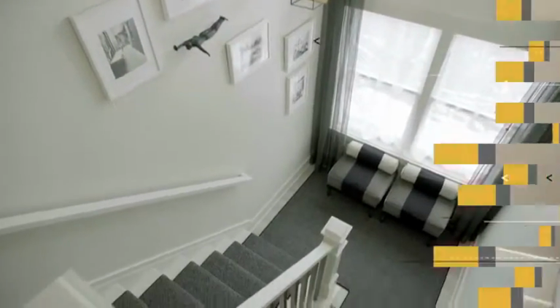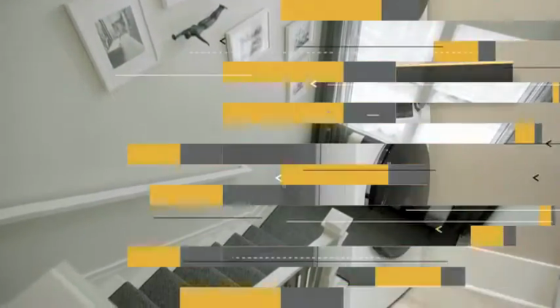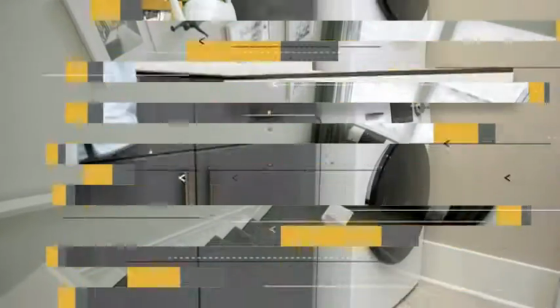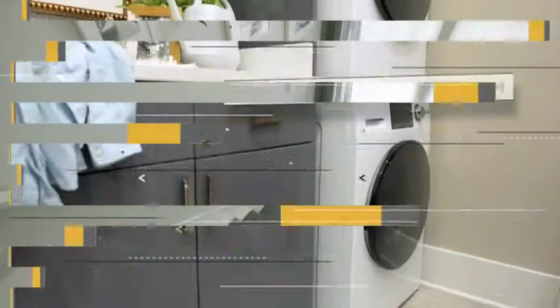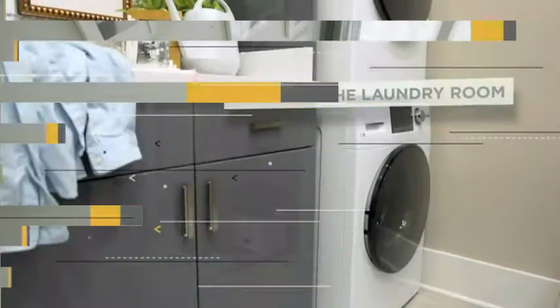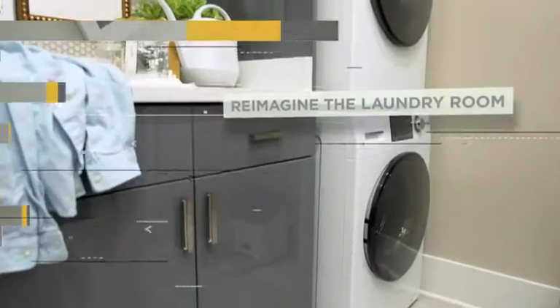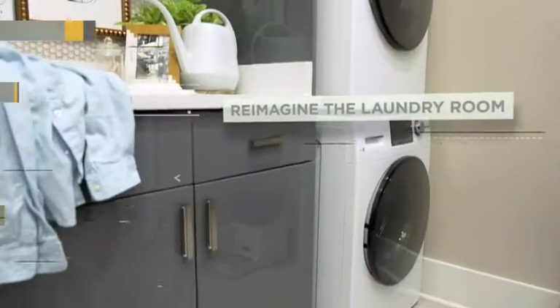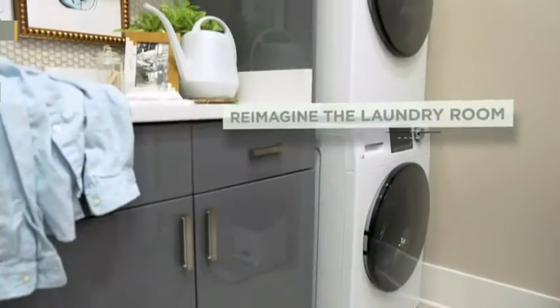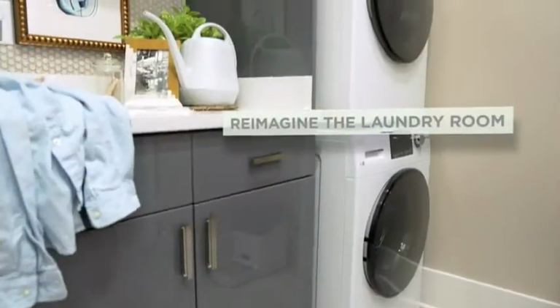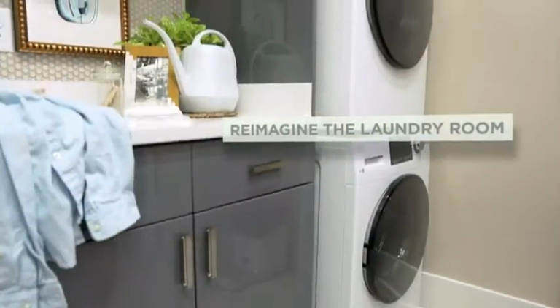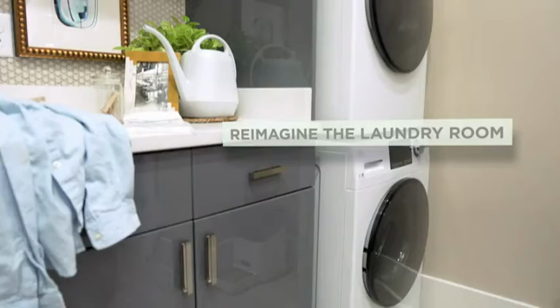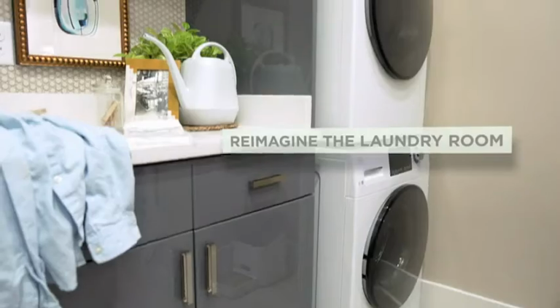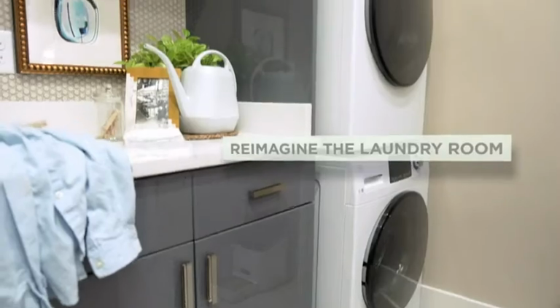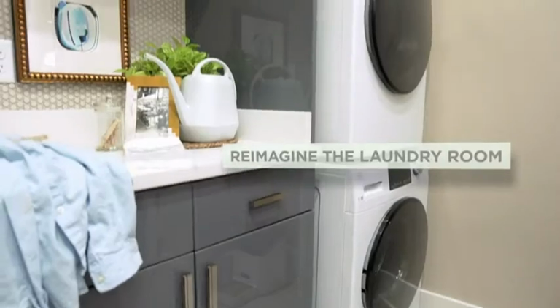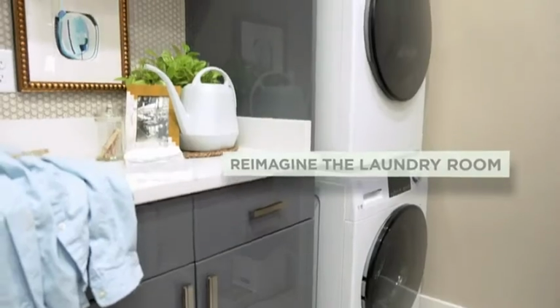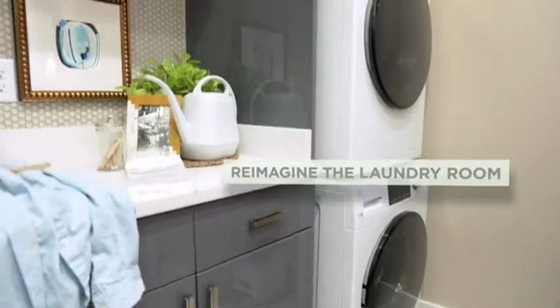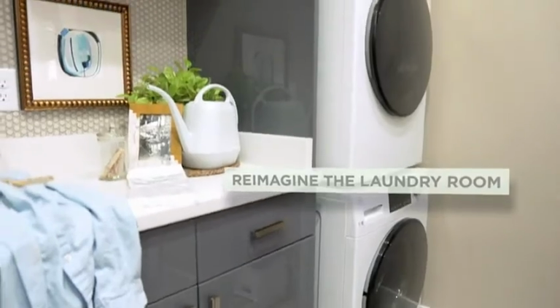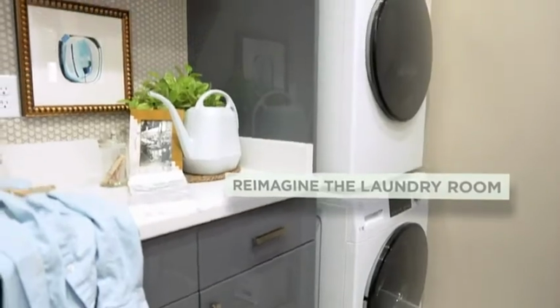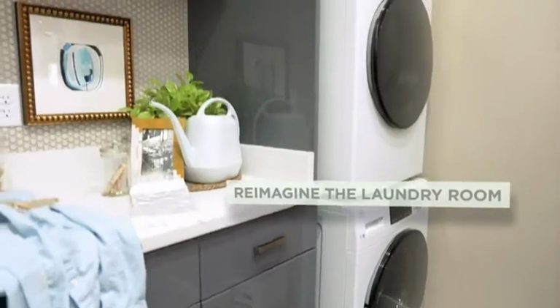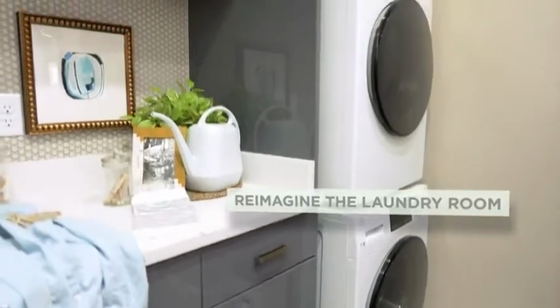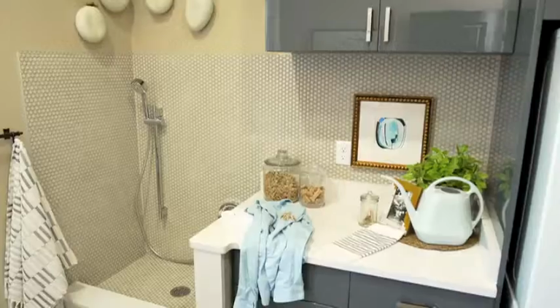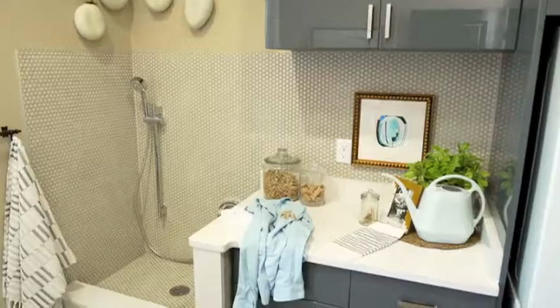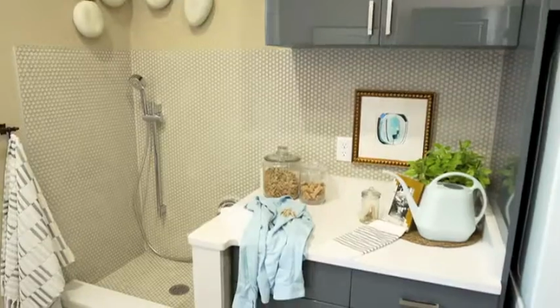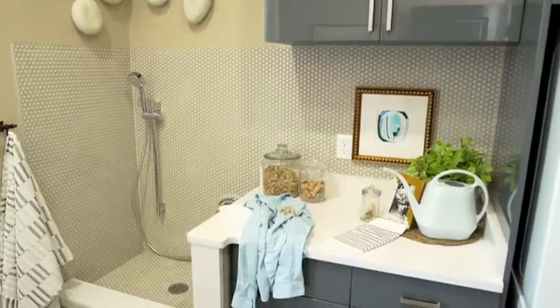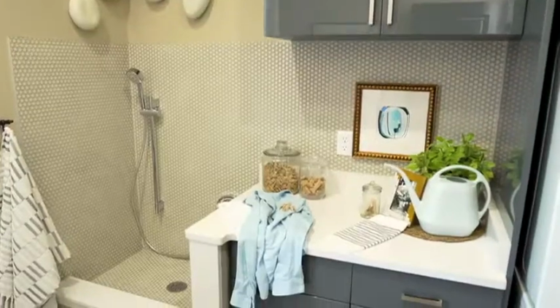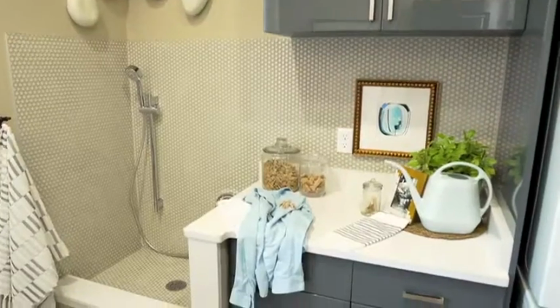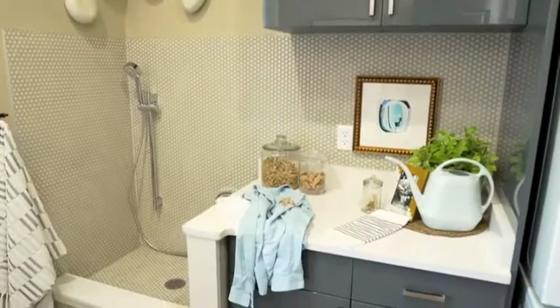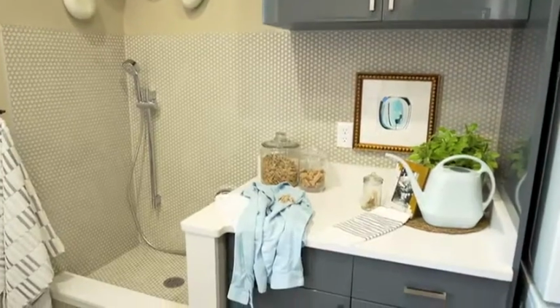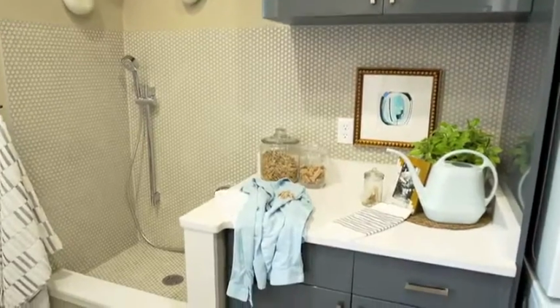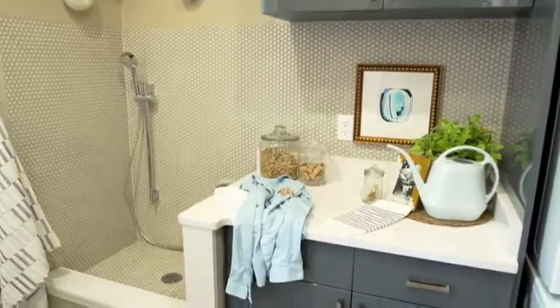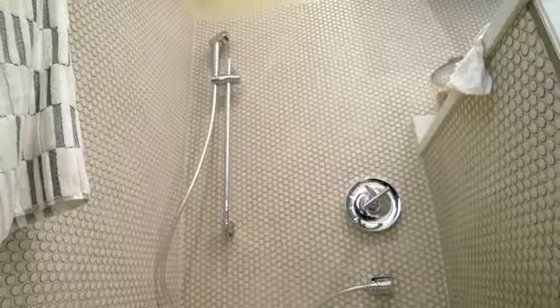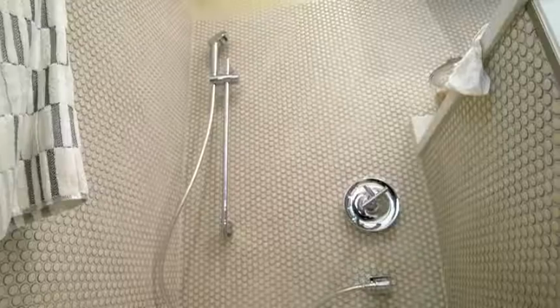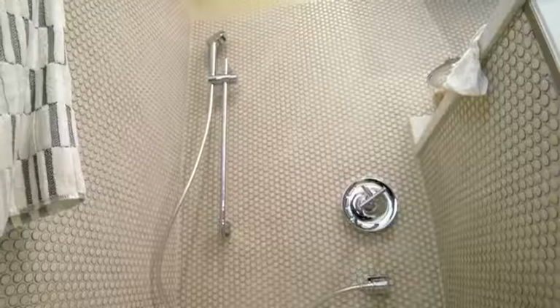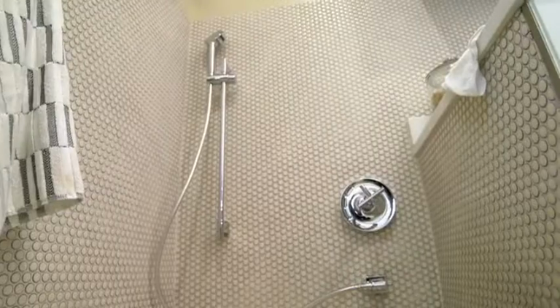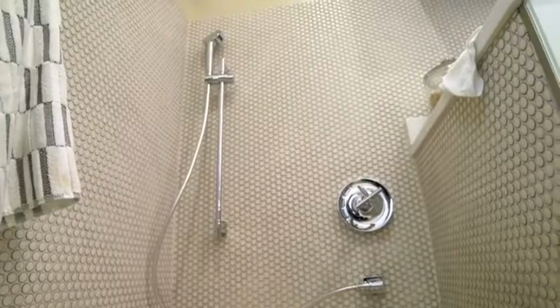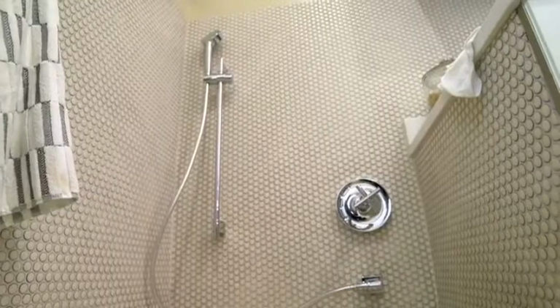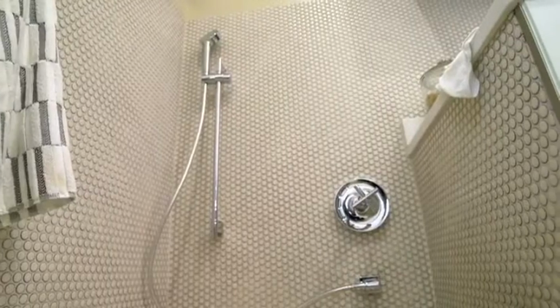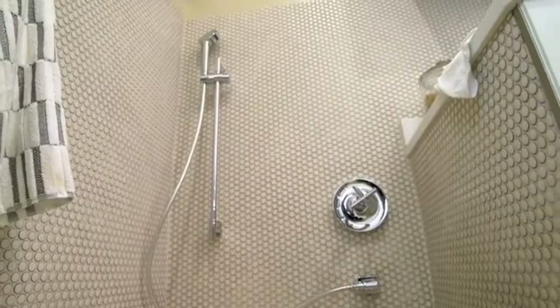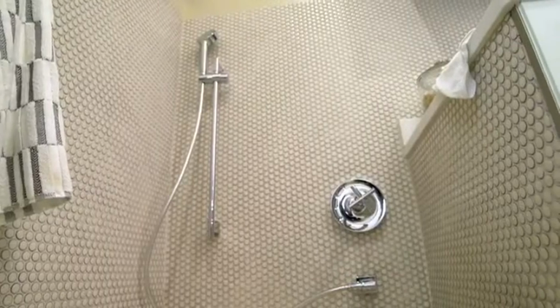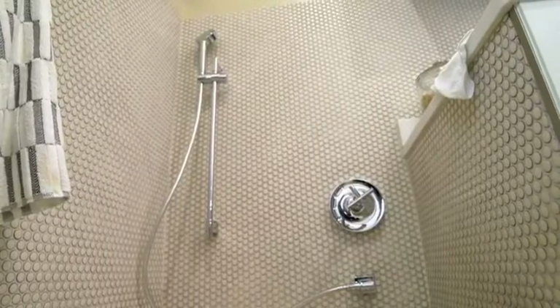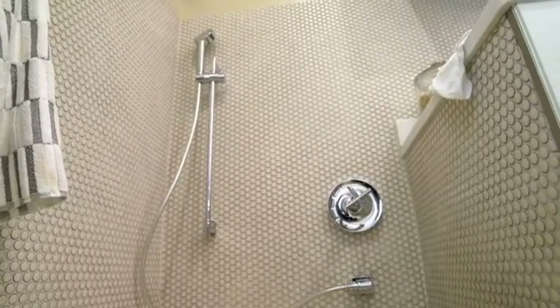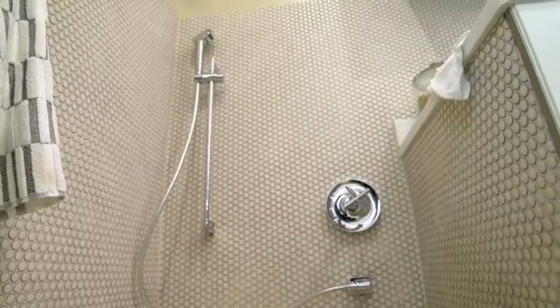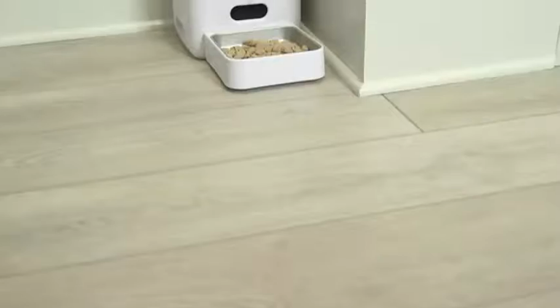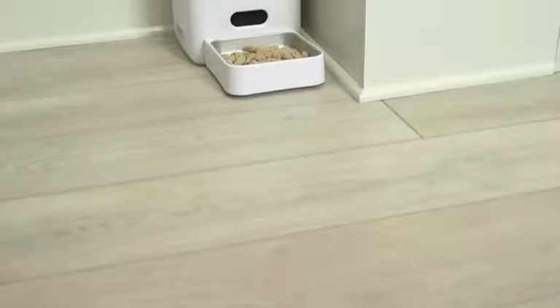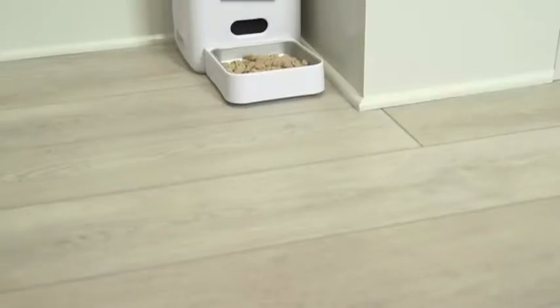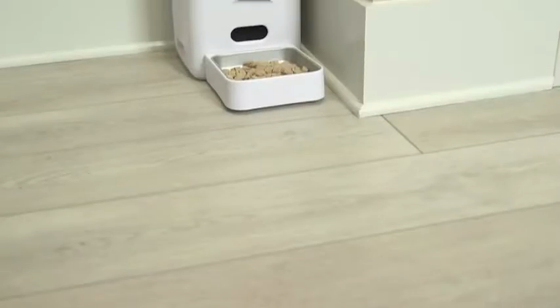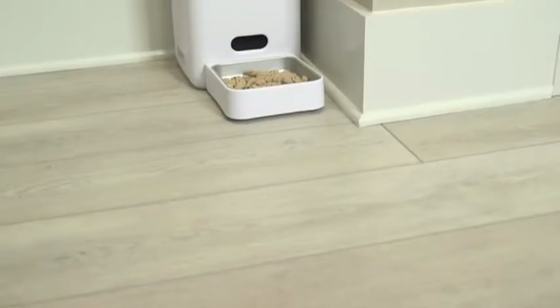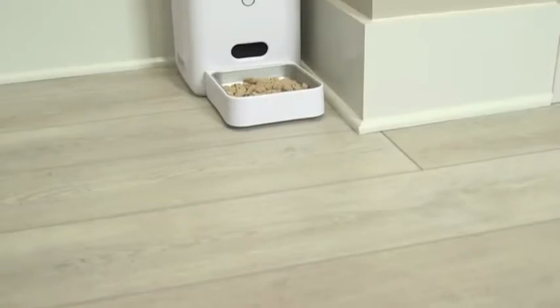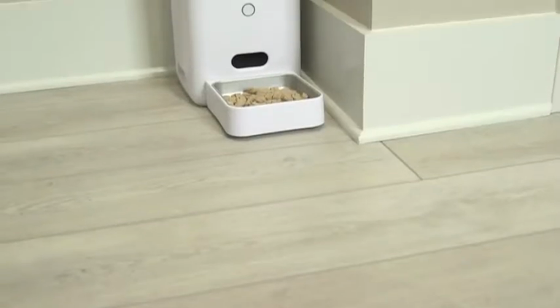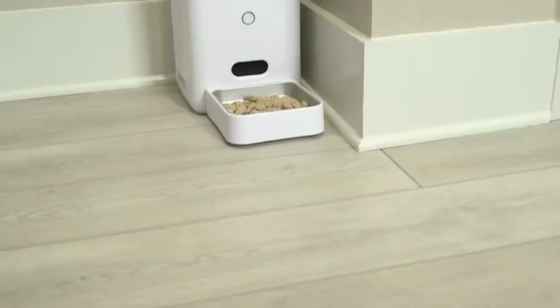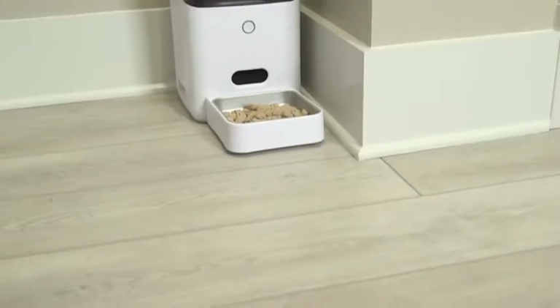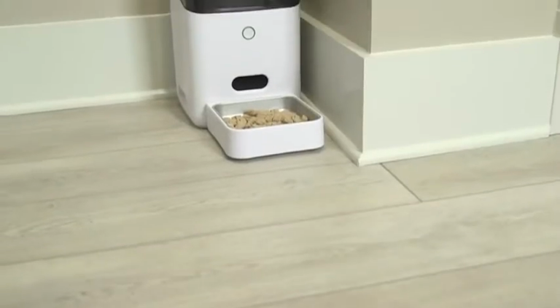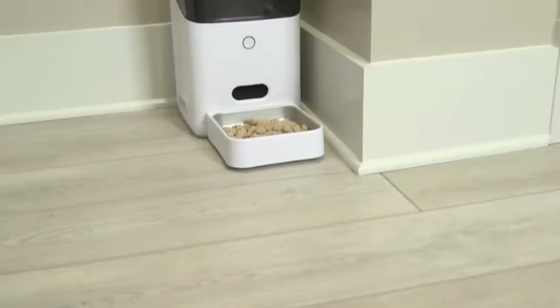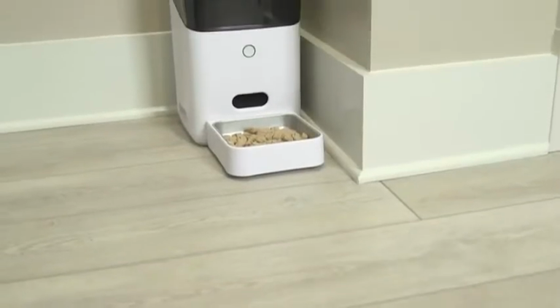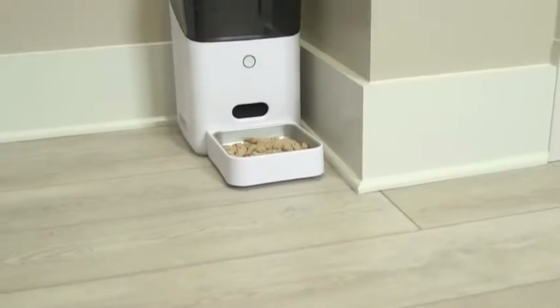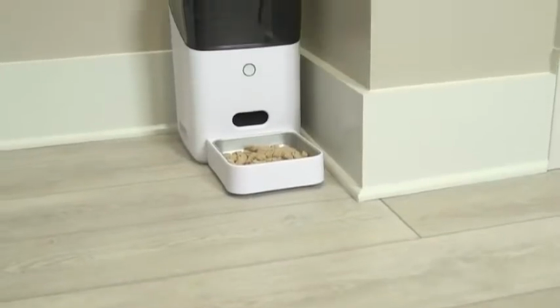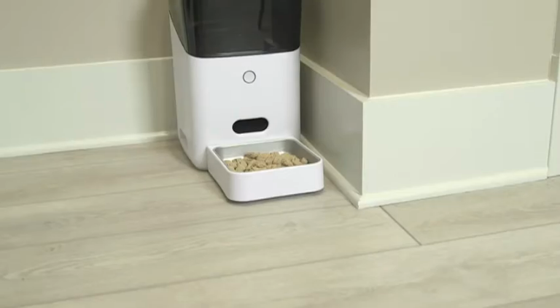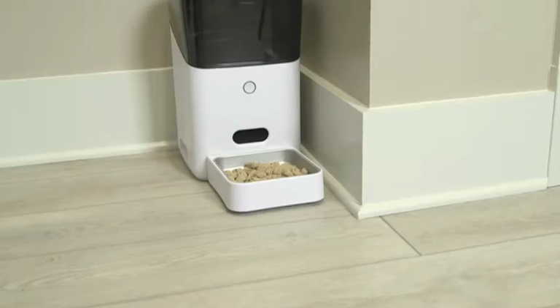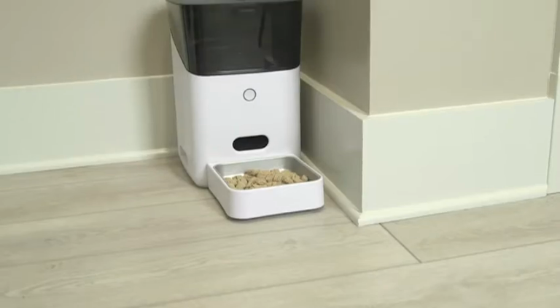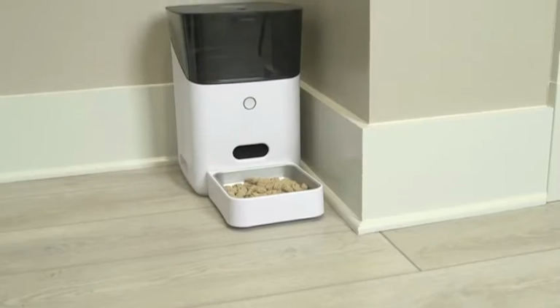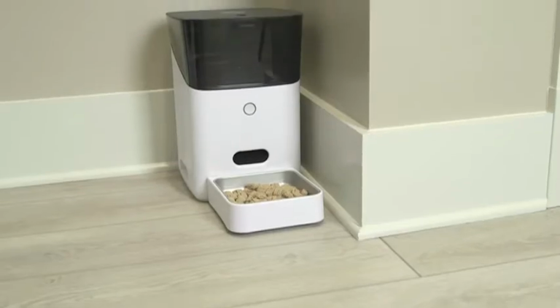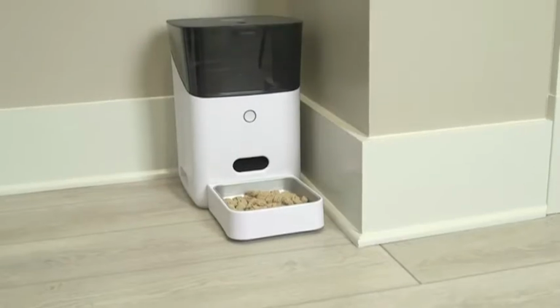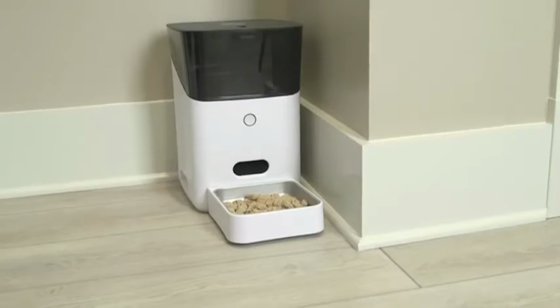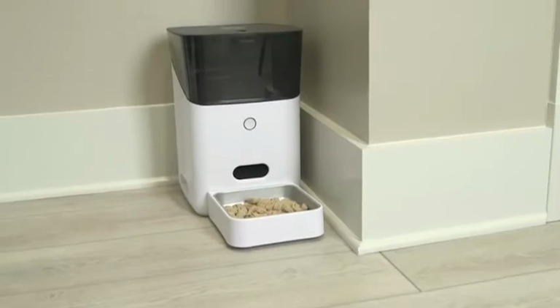Reimagine your laundry room as a pet pad. Convert your sink to a dog shower, and add a high-tech heating station for a five-star experience.